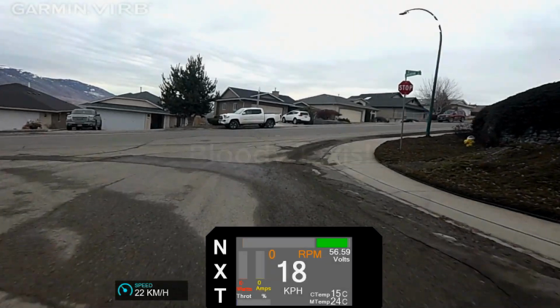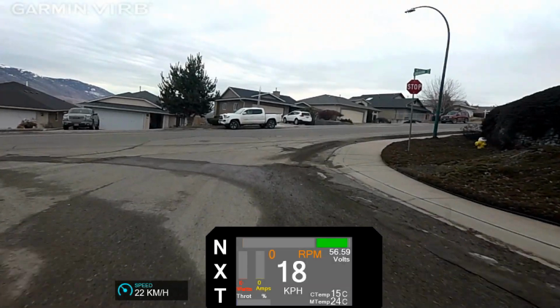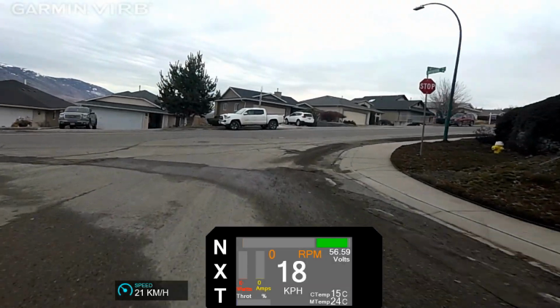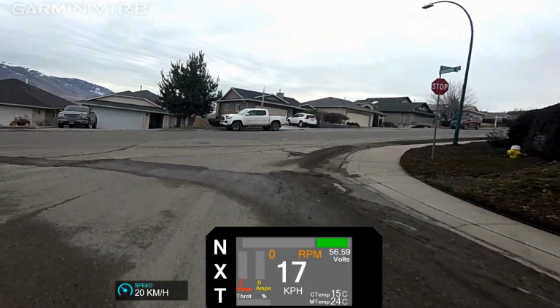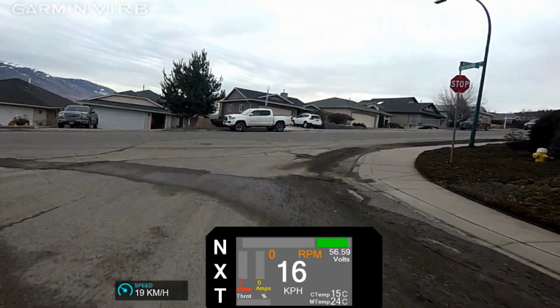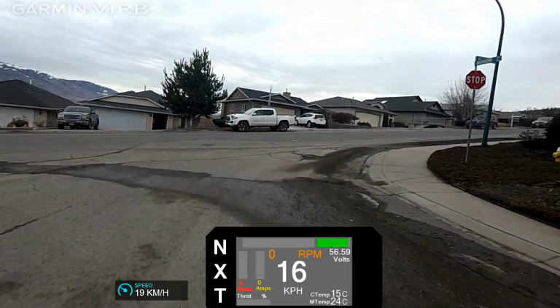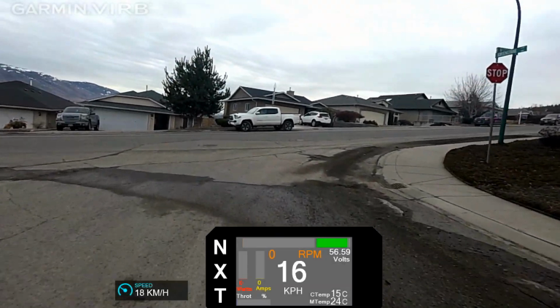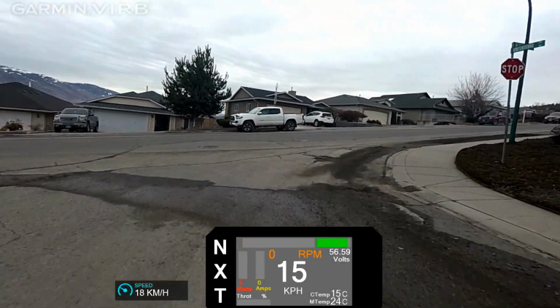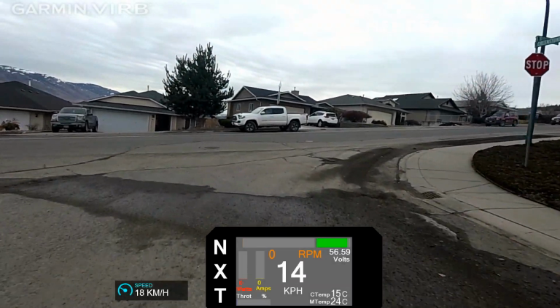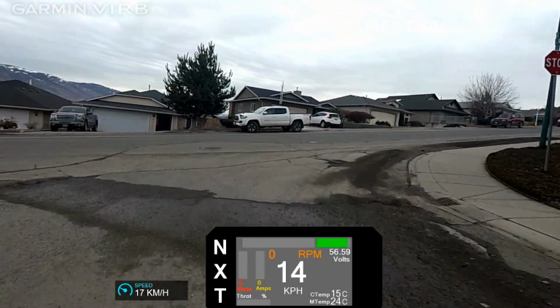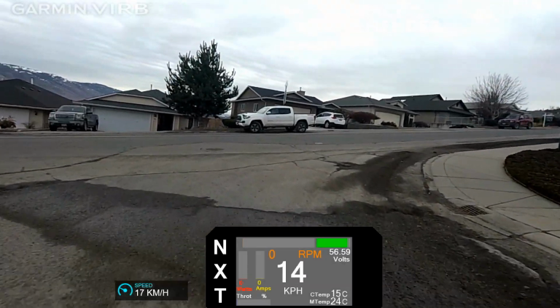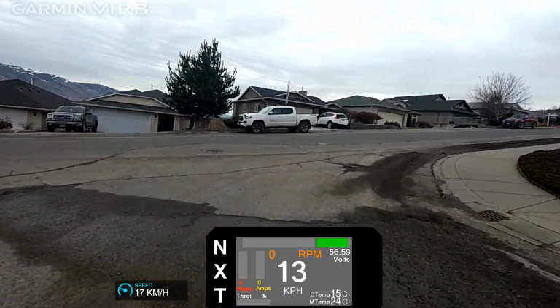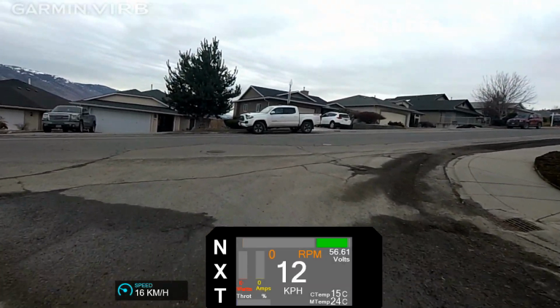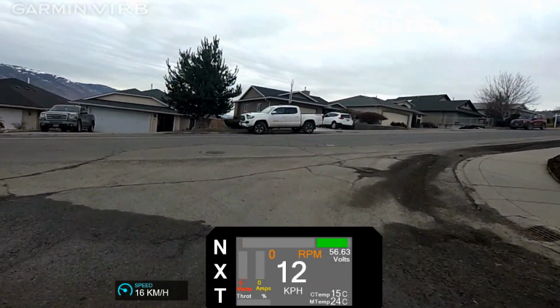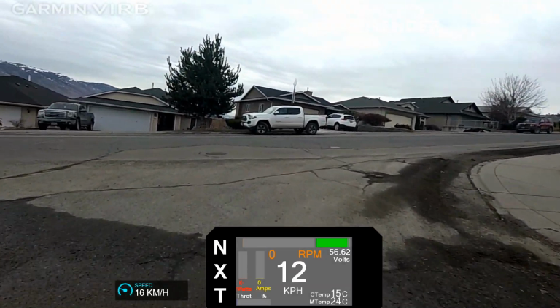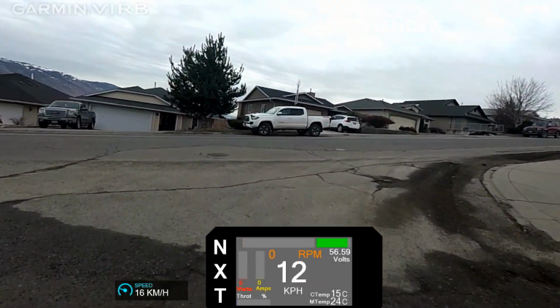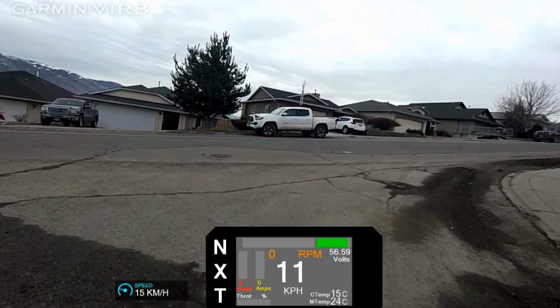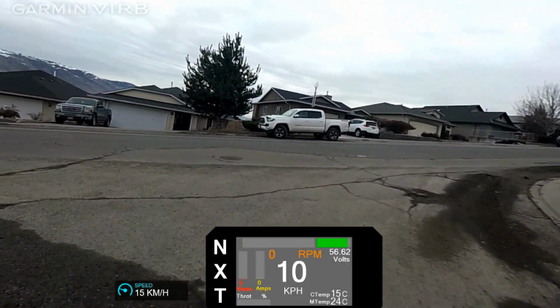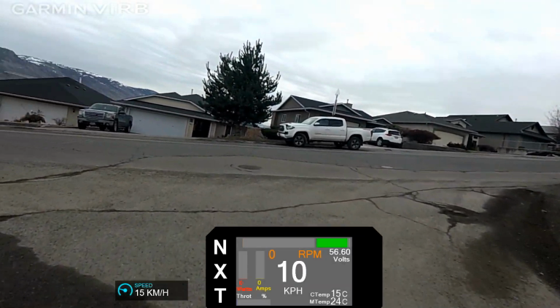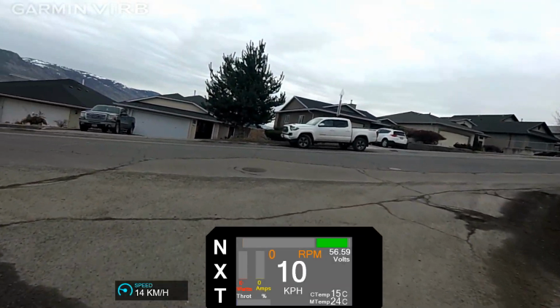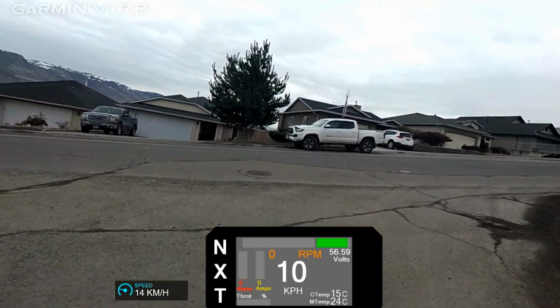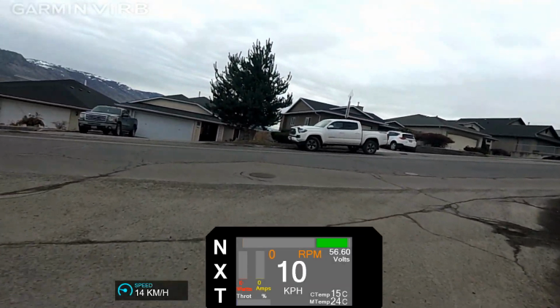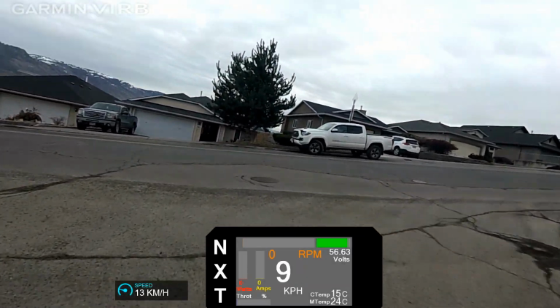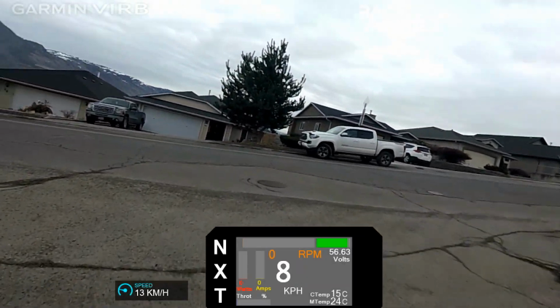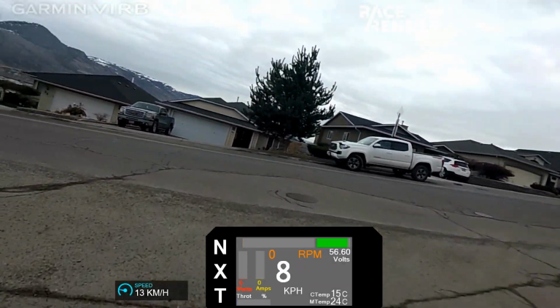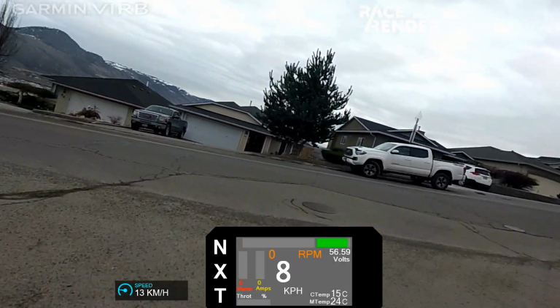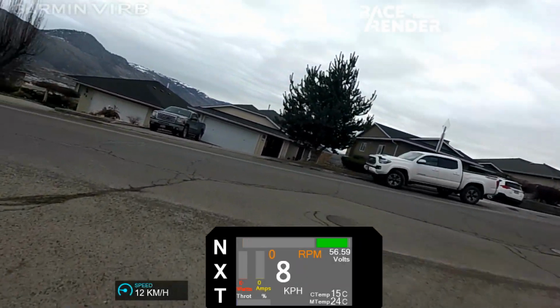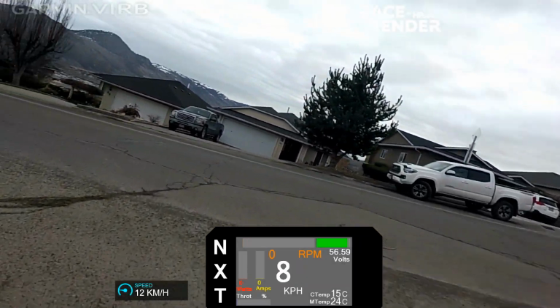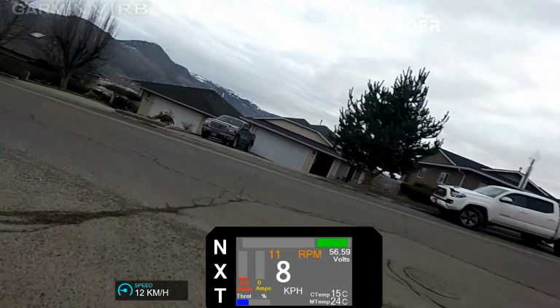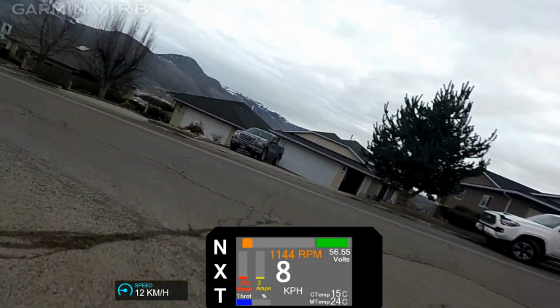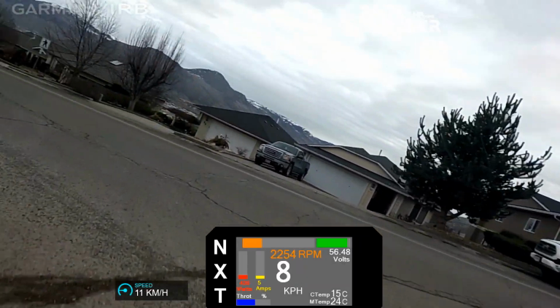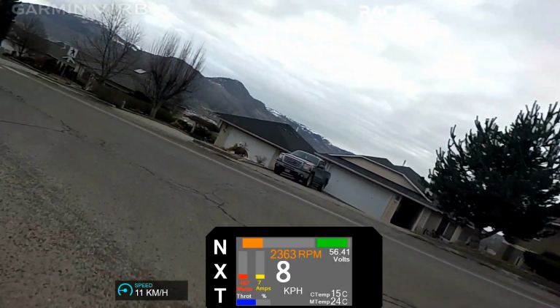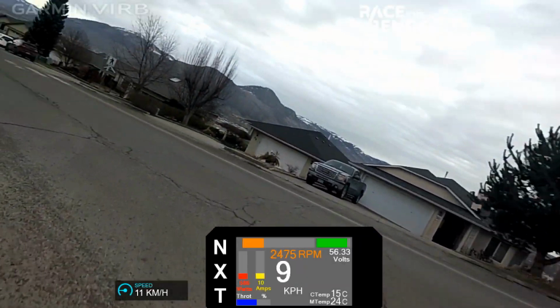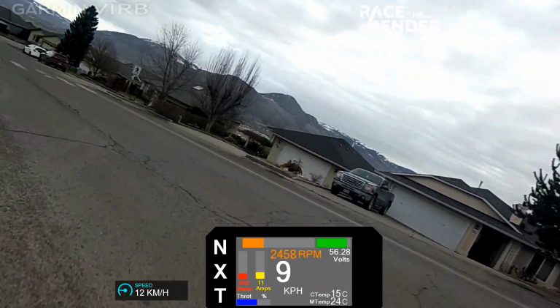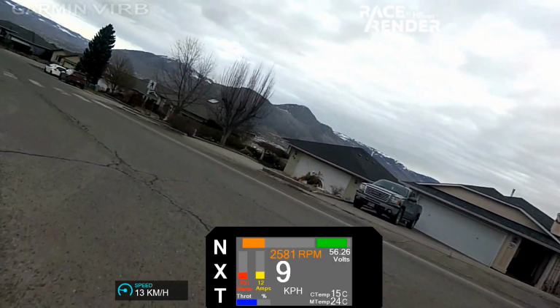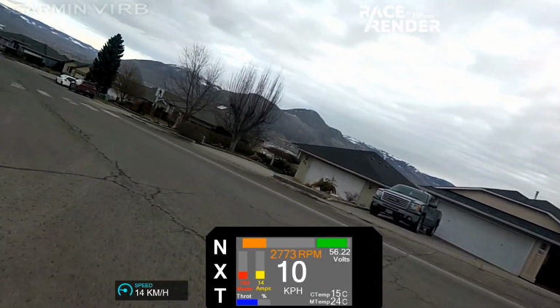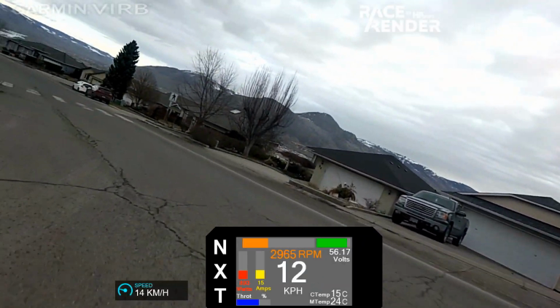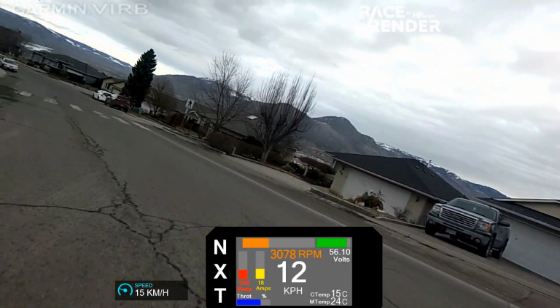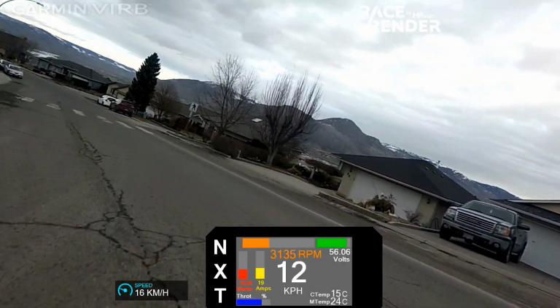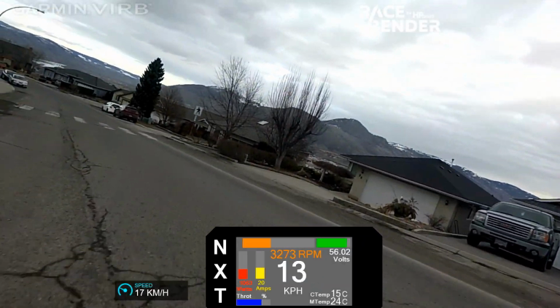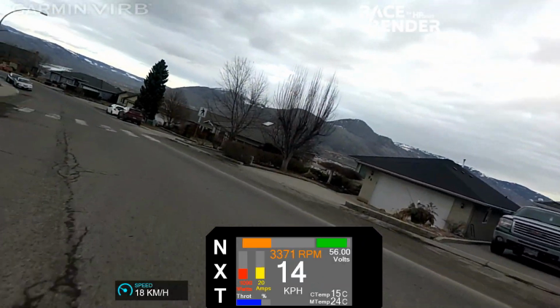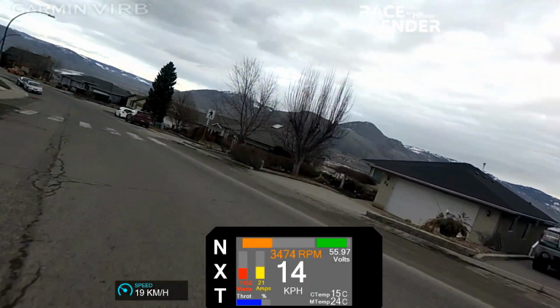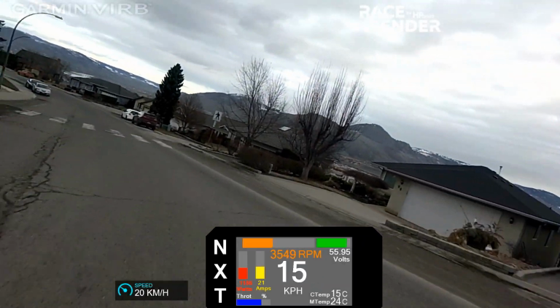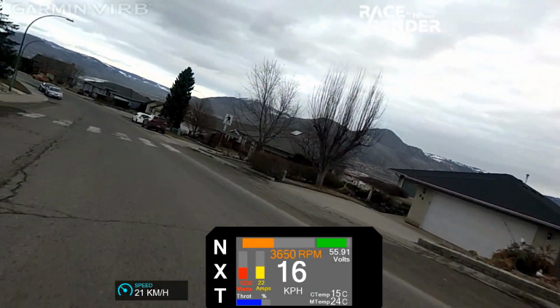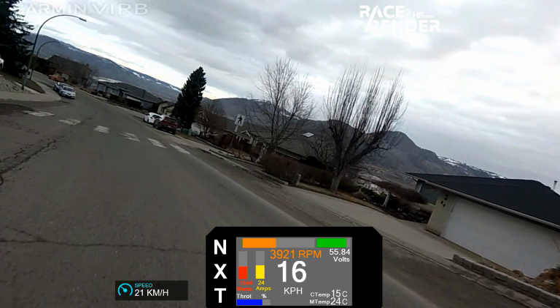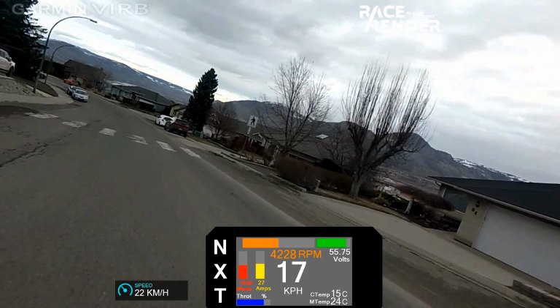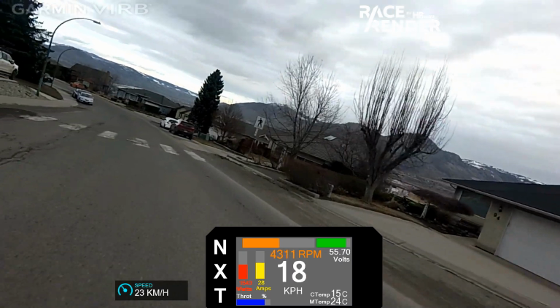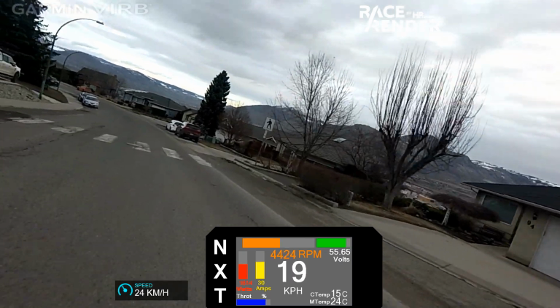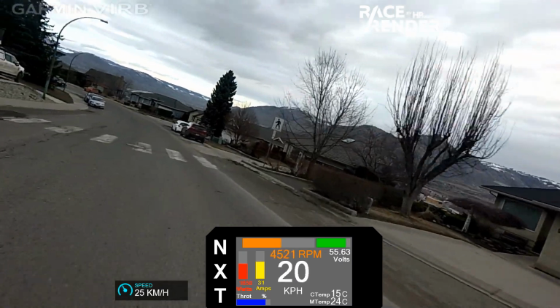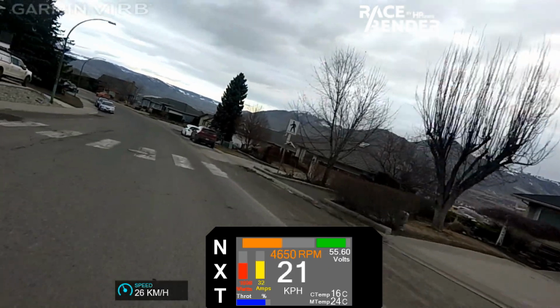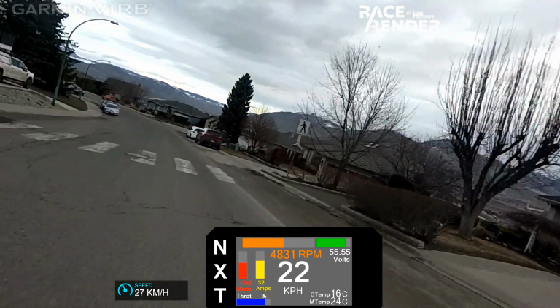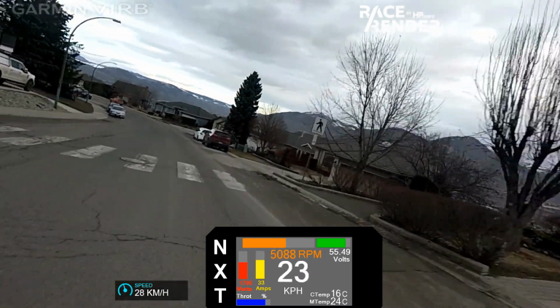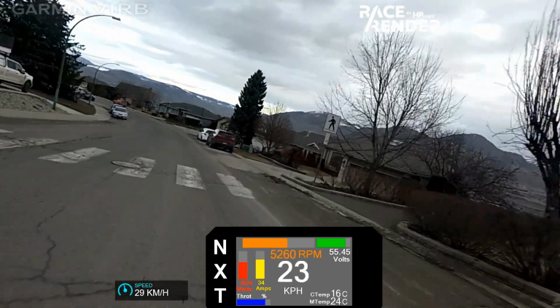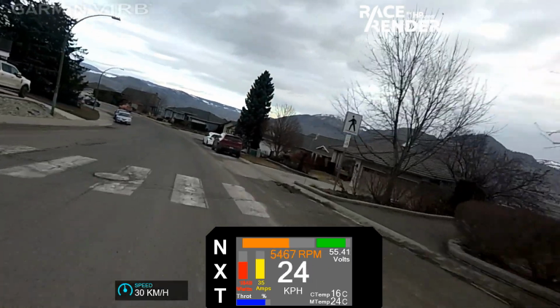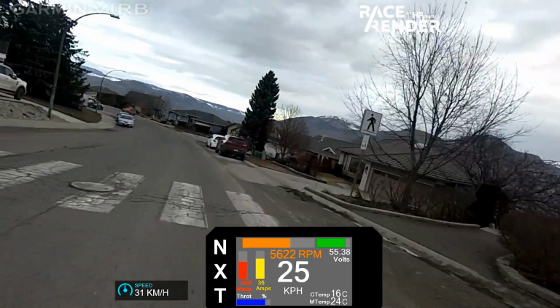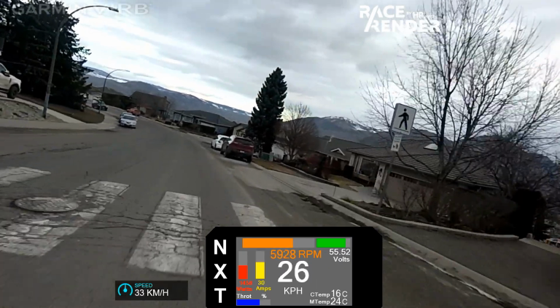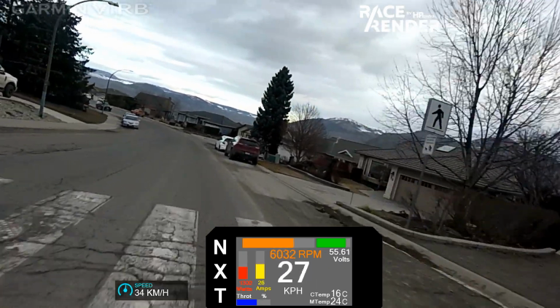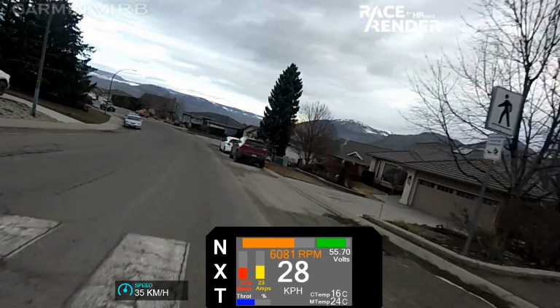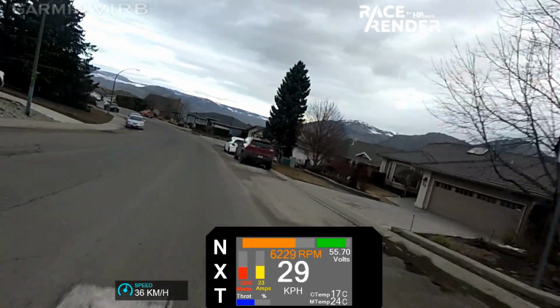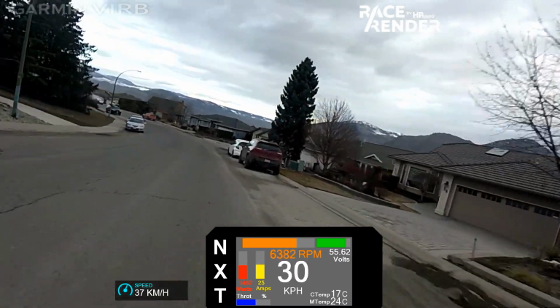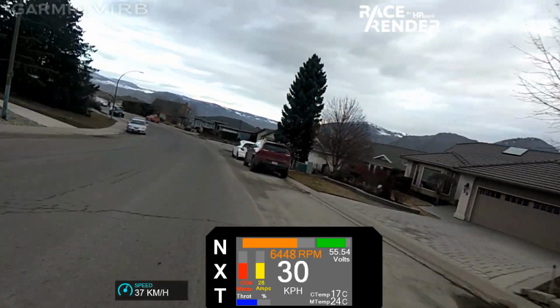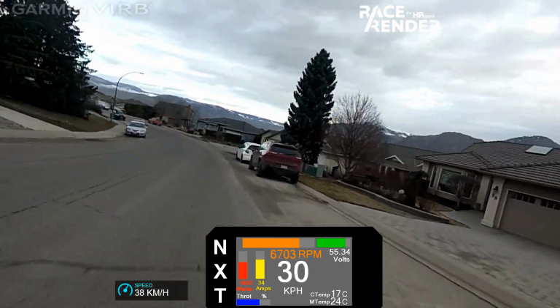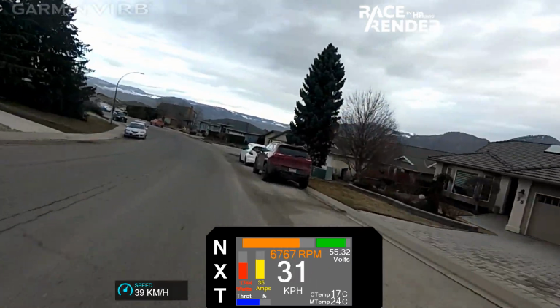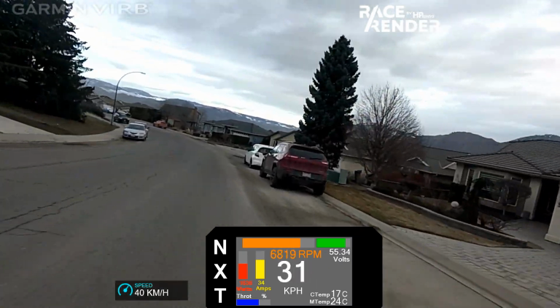We start off with a steady ride in the 24 tooth gear. It gives a good balance of speed and acceleration for residential streets.